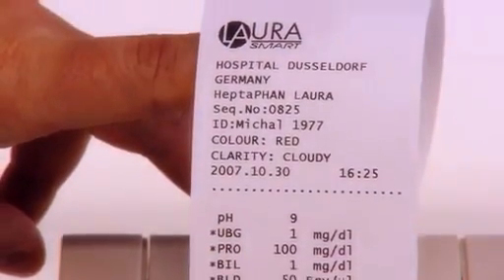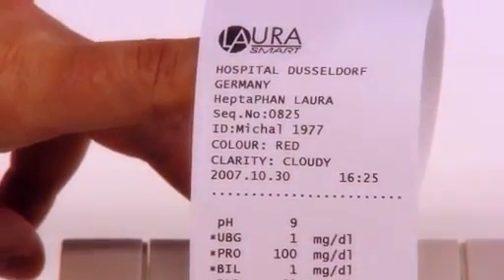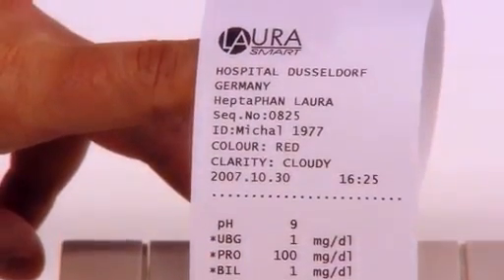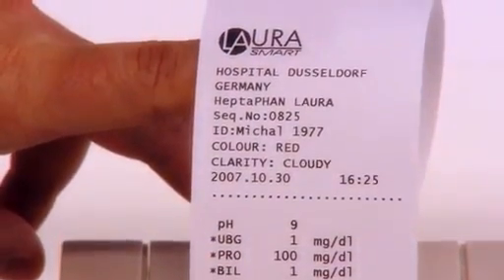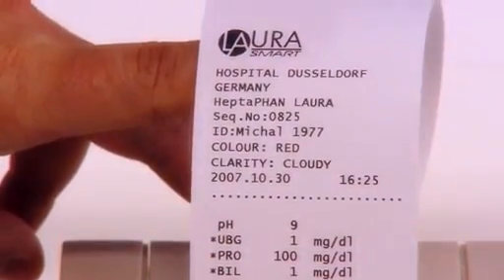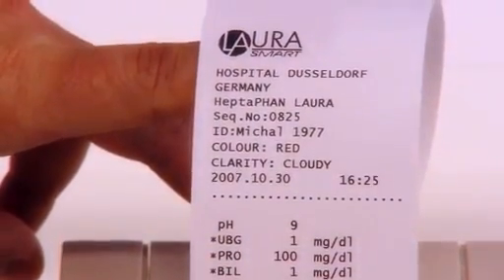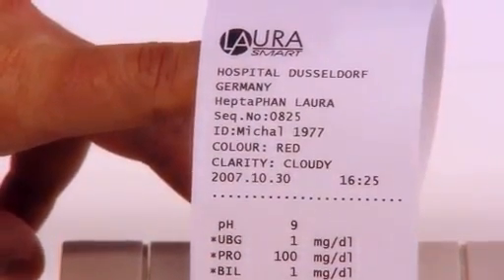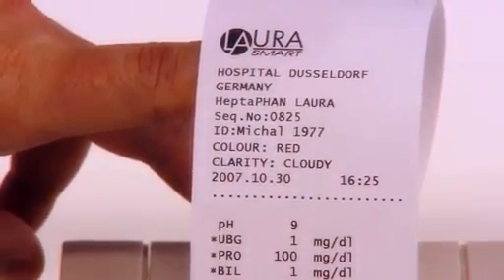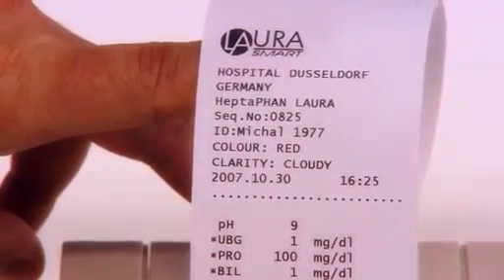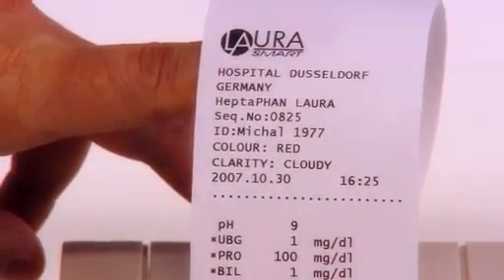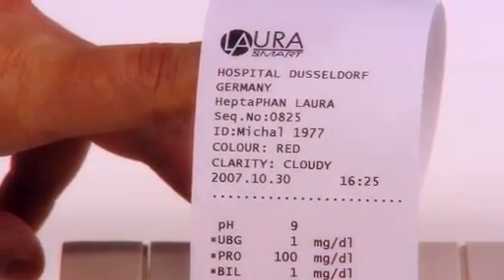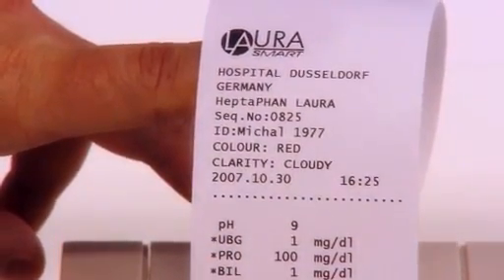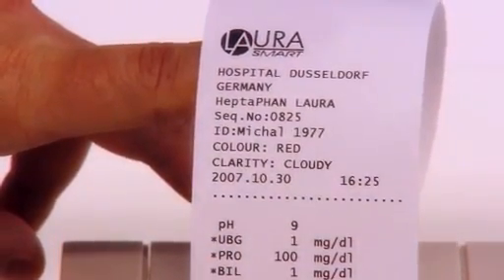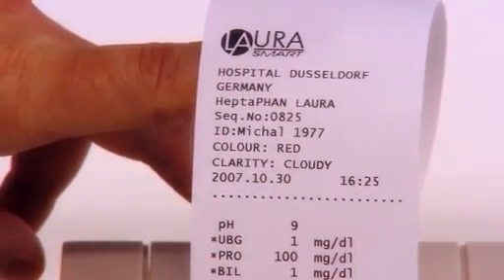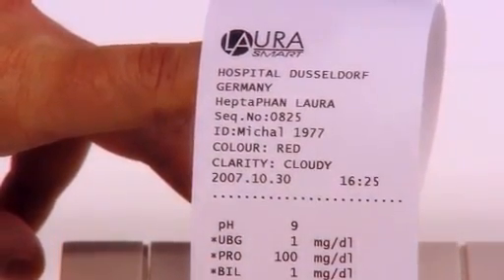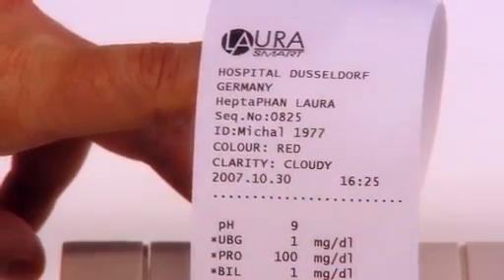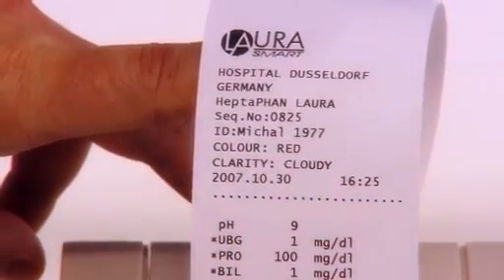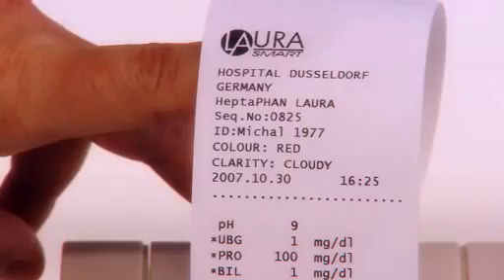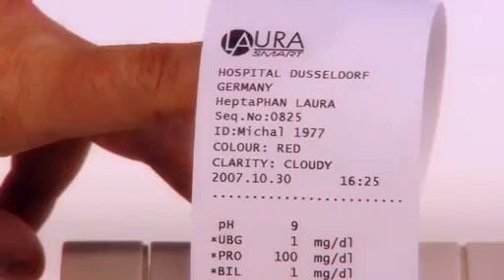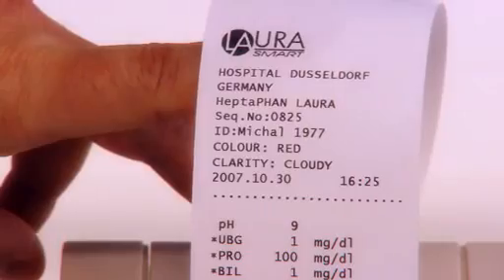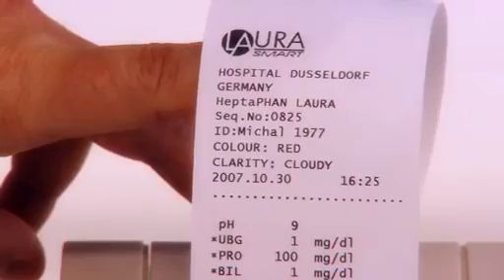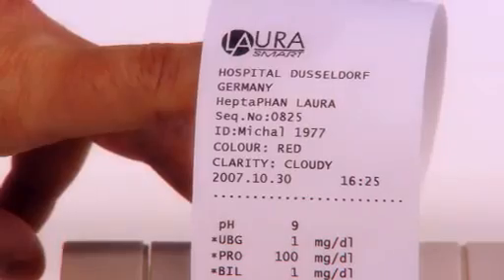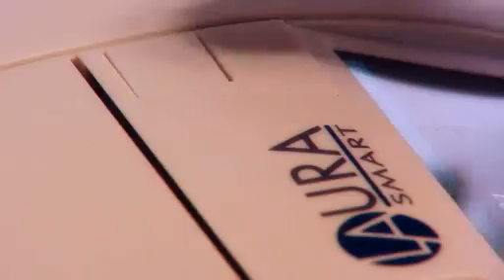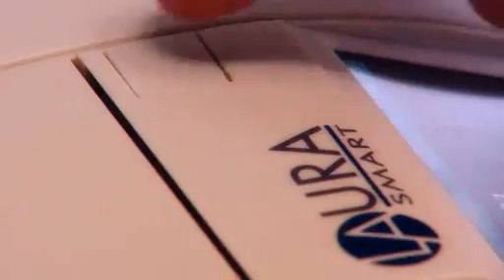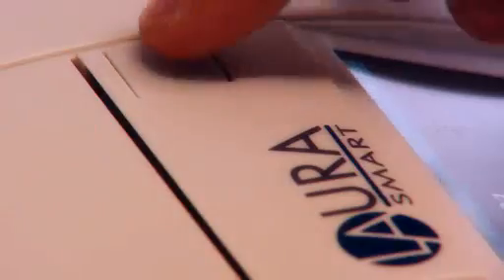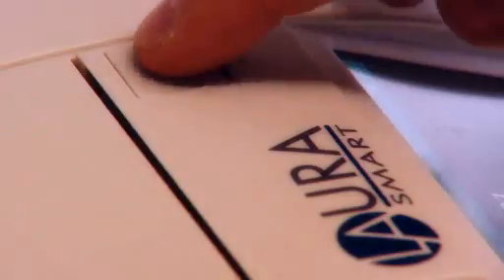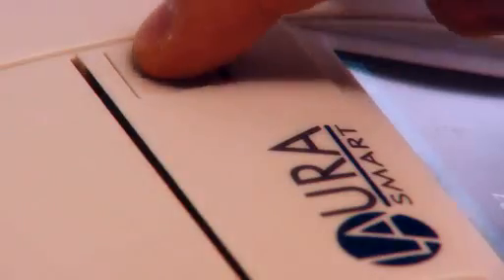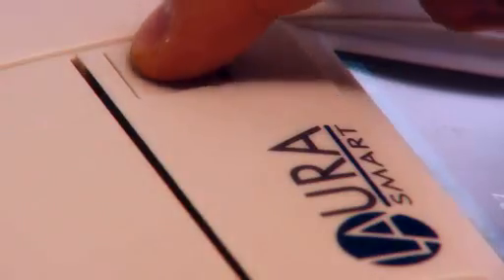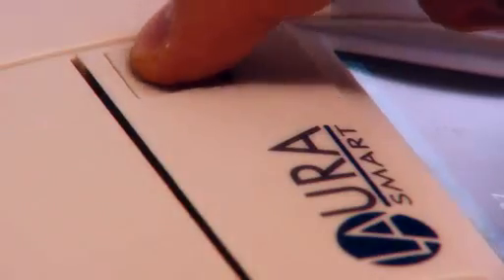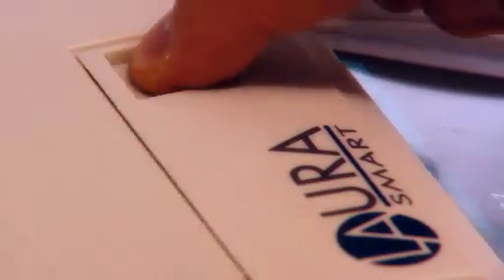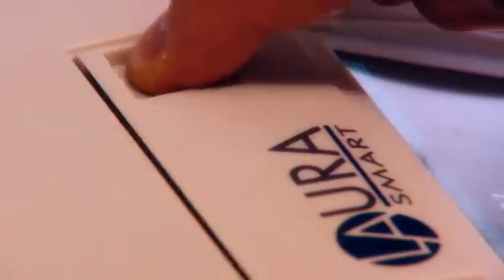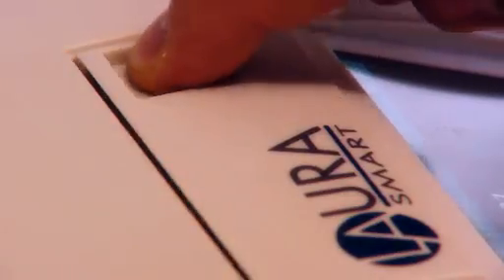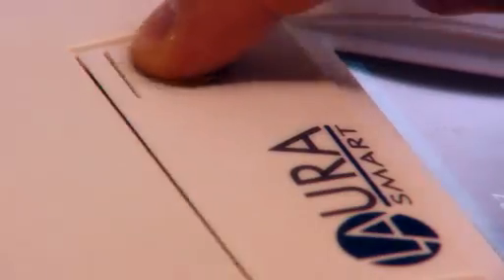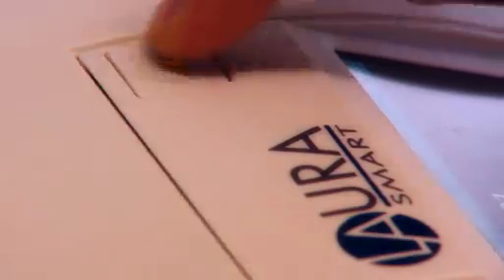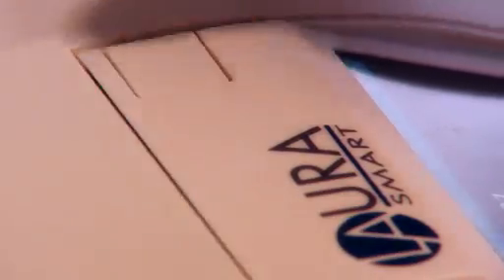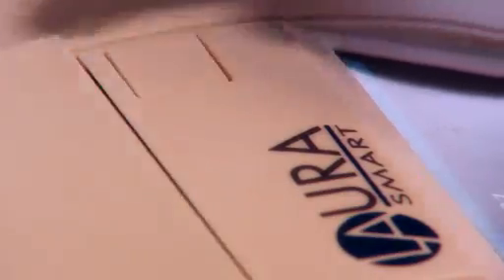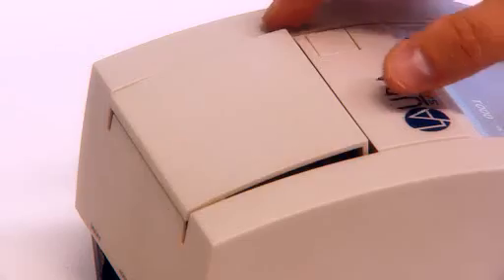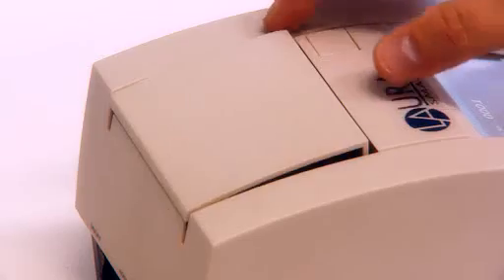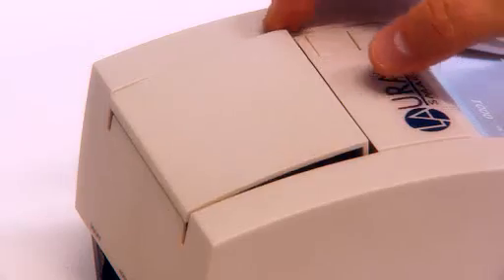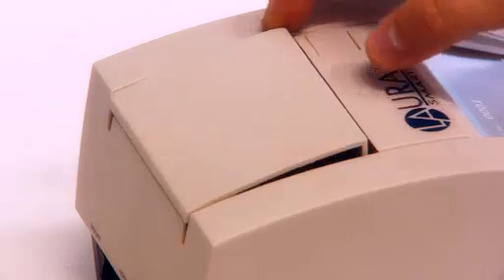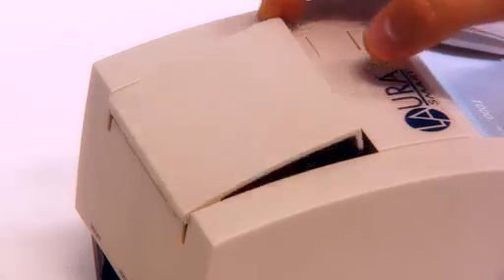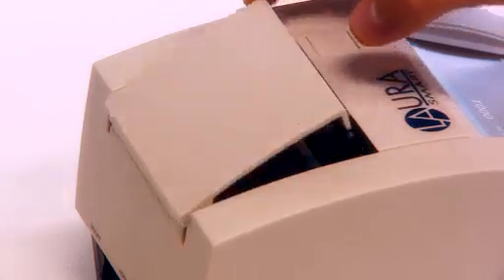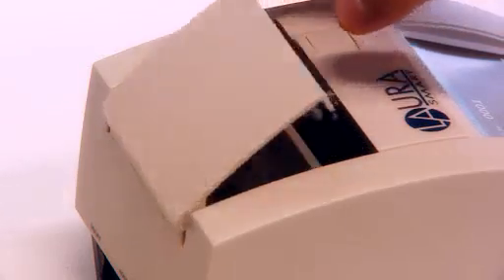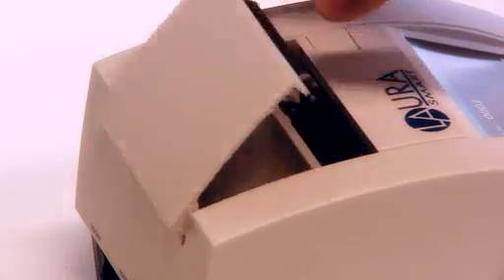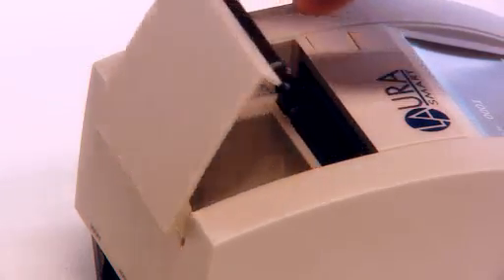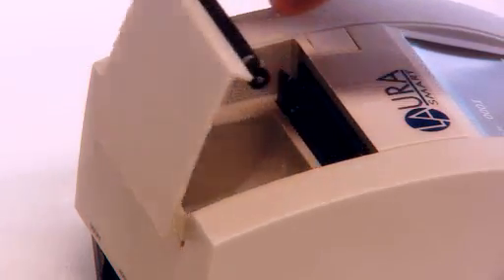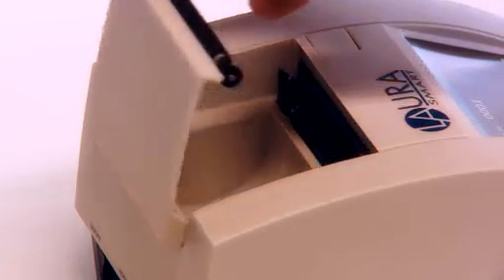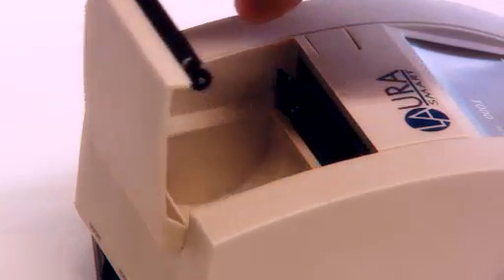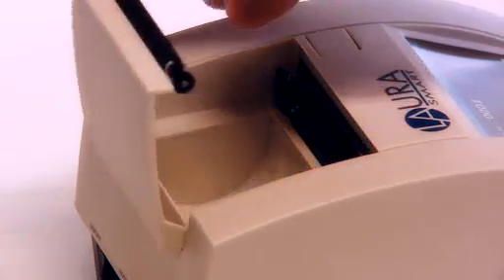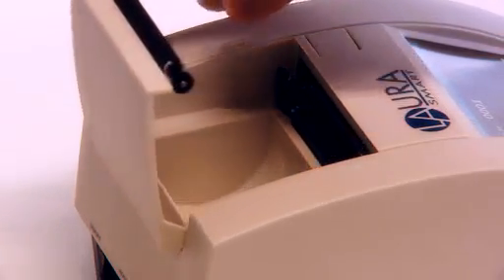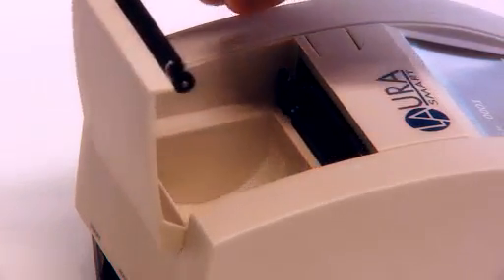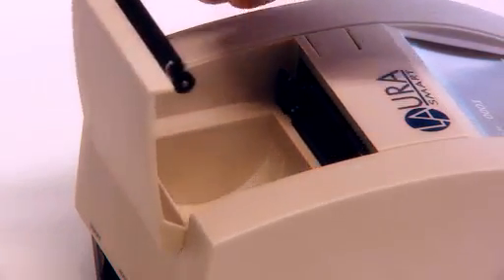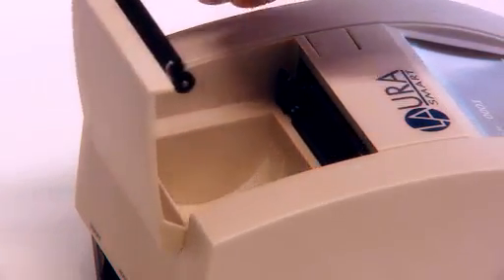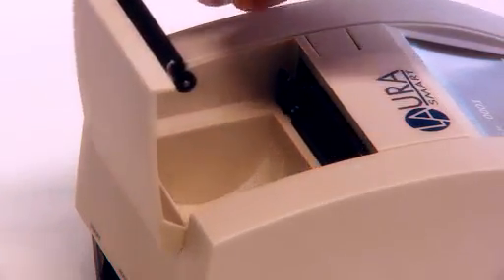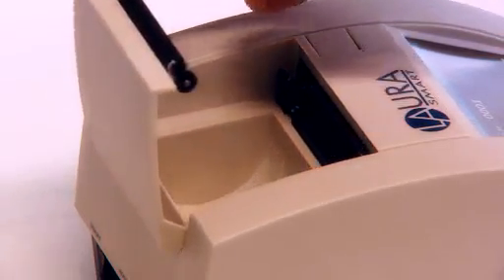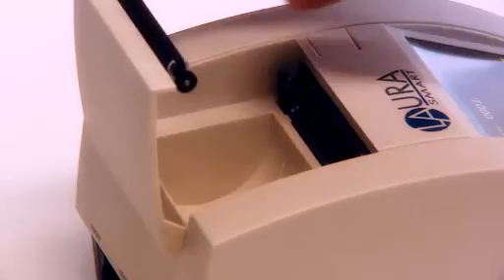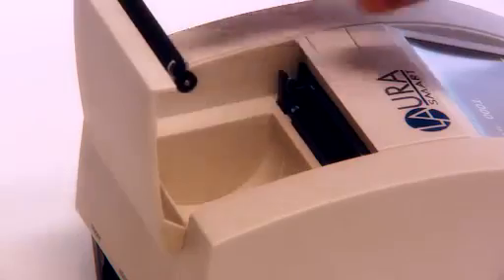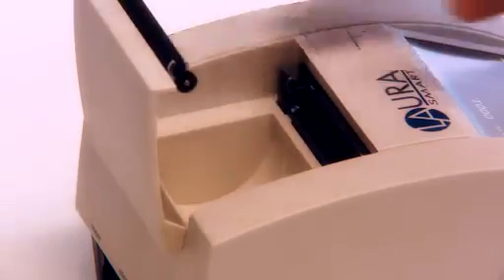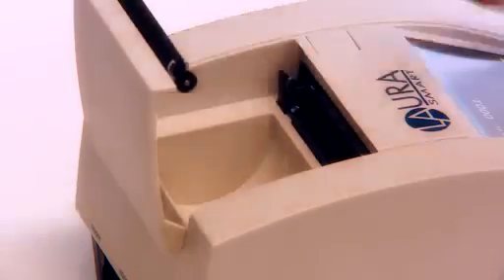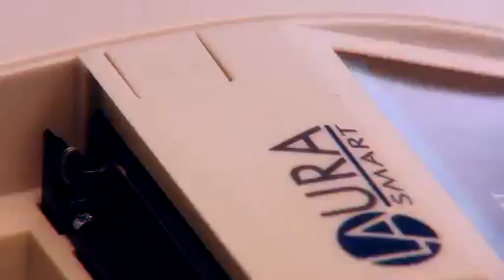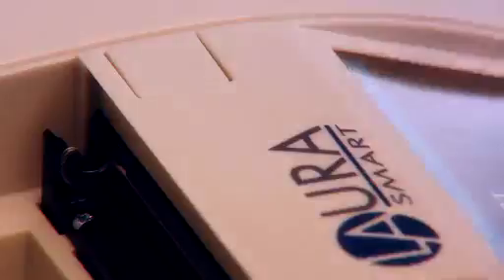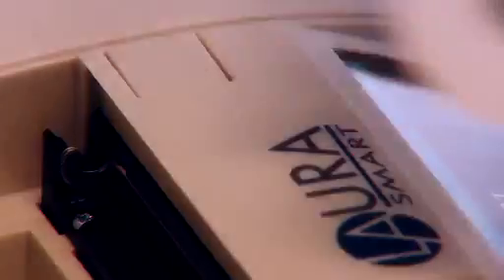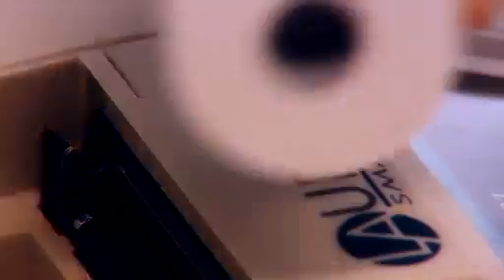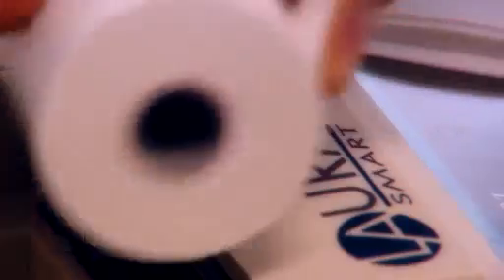The LoRa smart reader comes with an inbuilt thermoprinter as standard, which is very quick and quiet, and it's easy to change the paper.